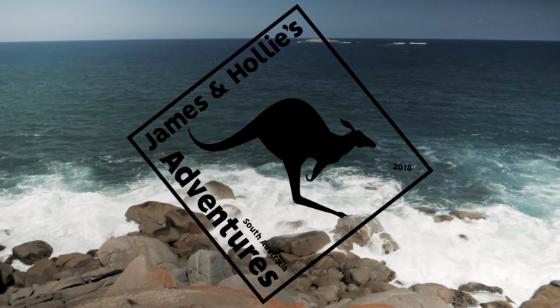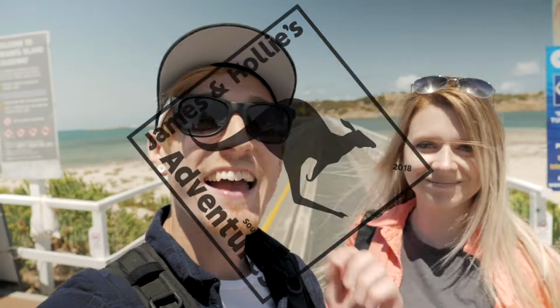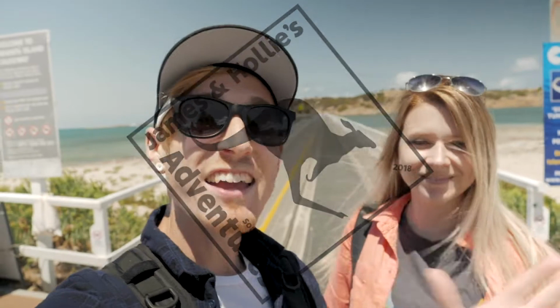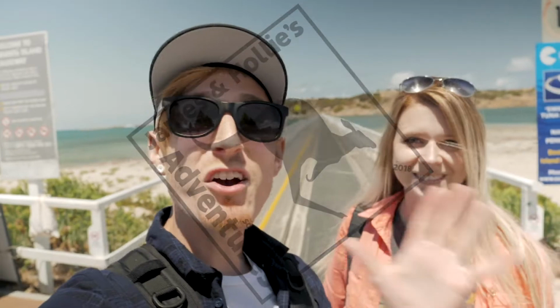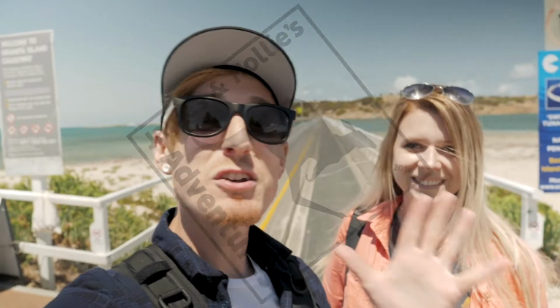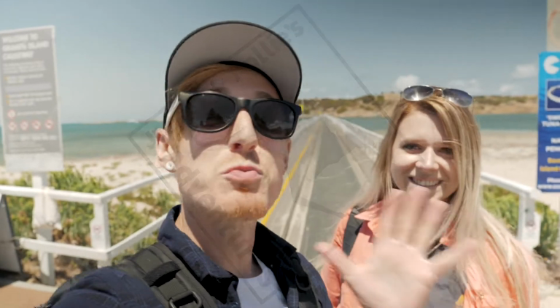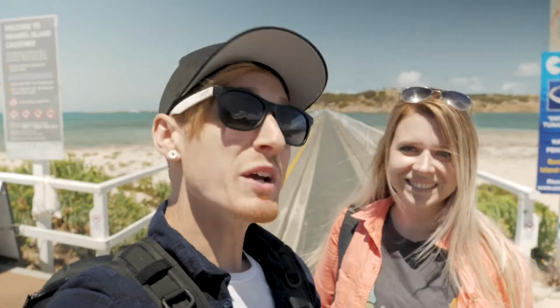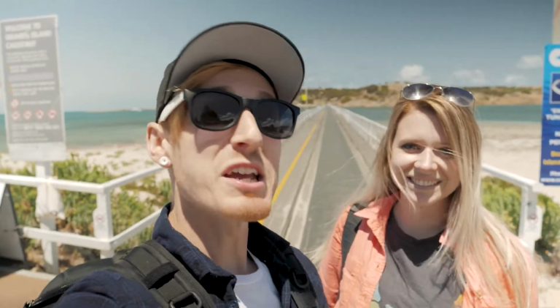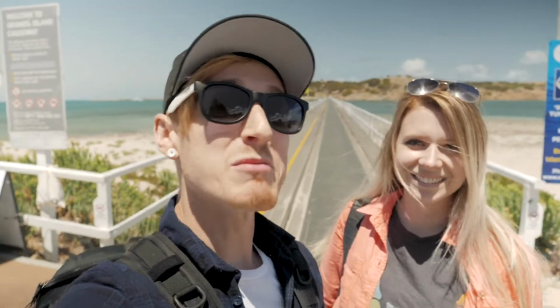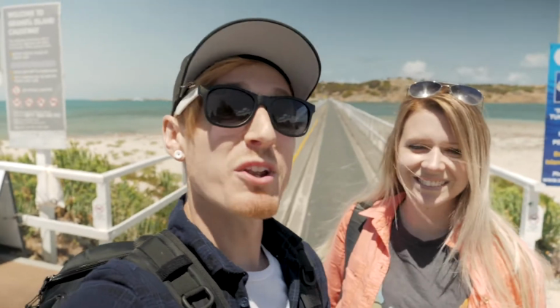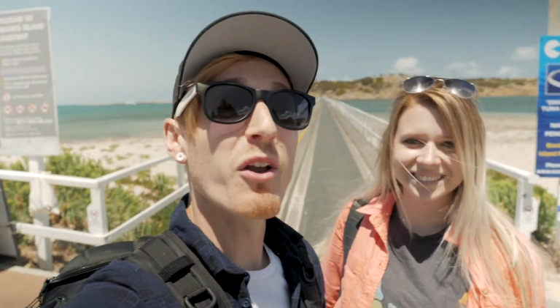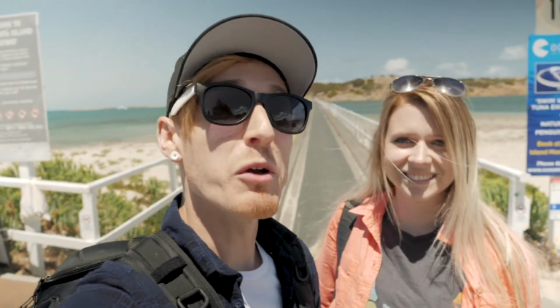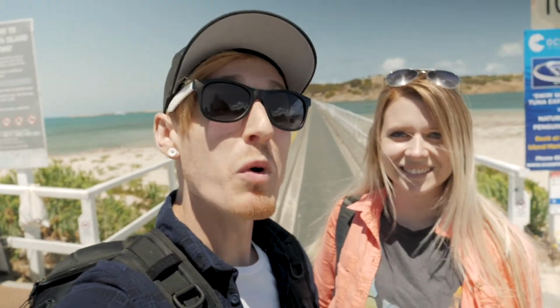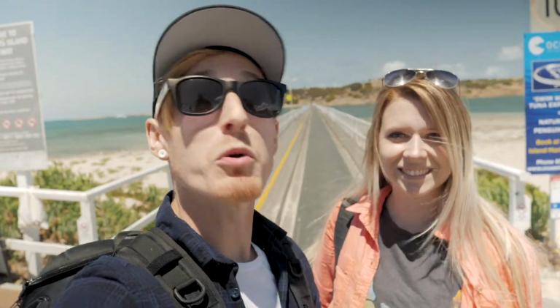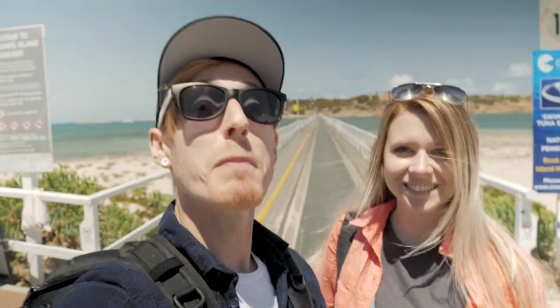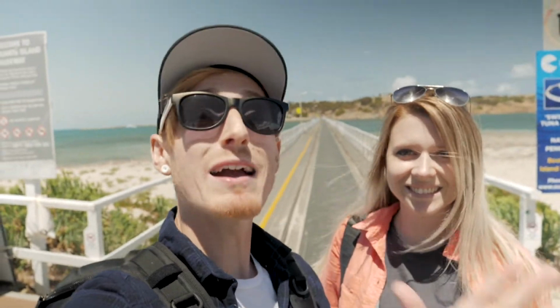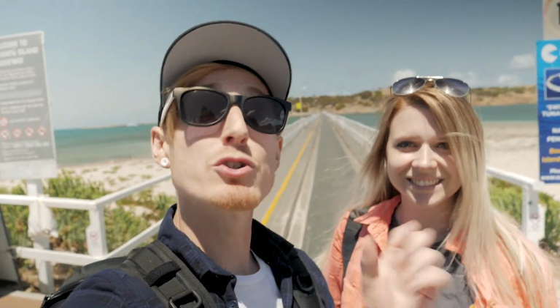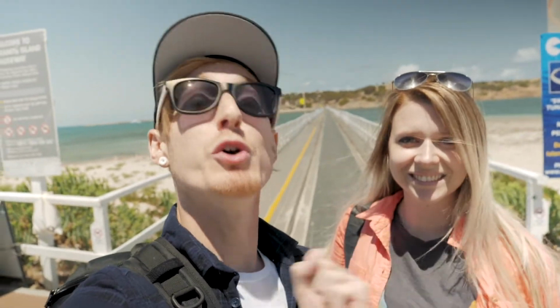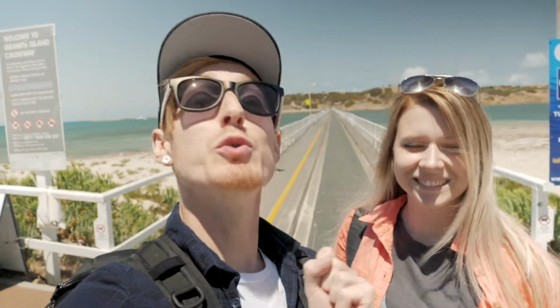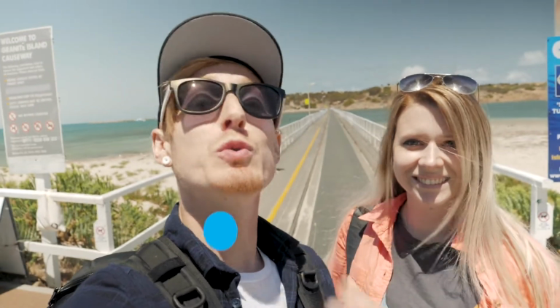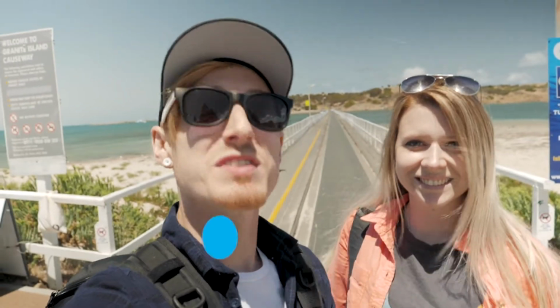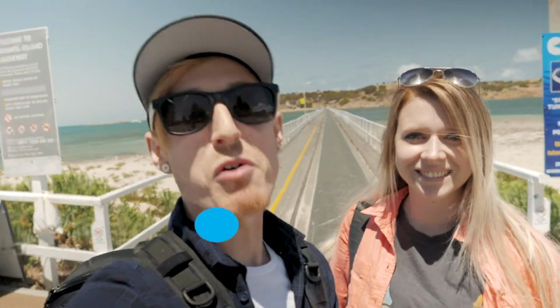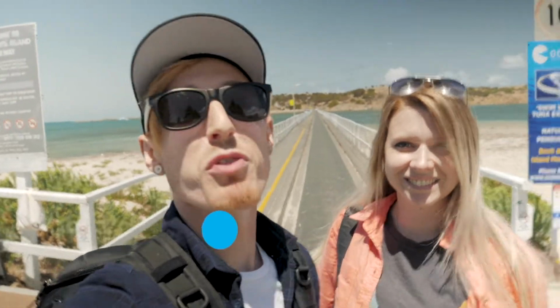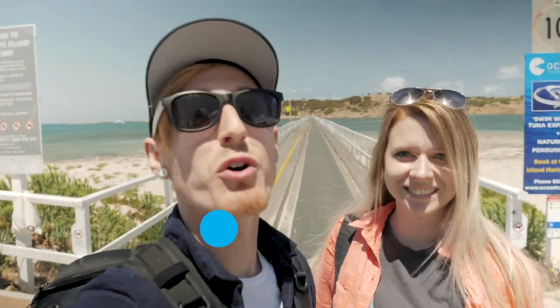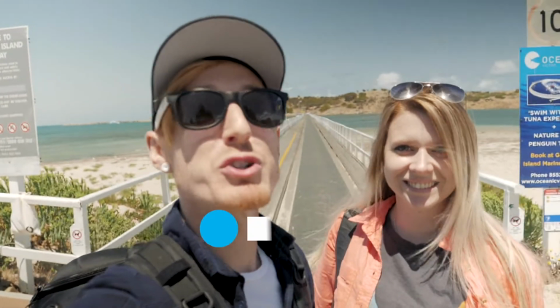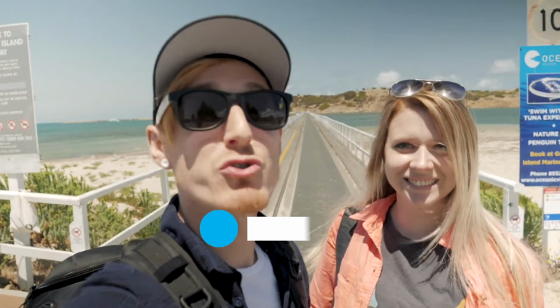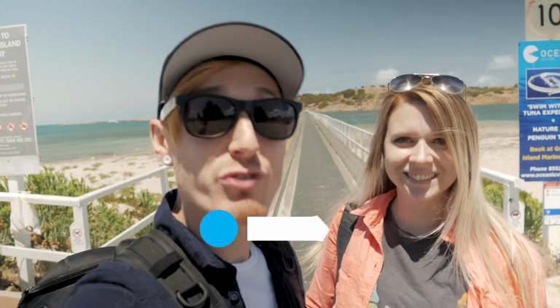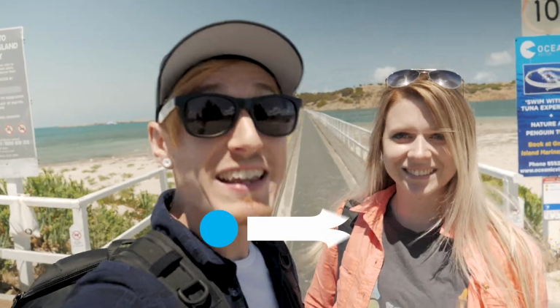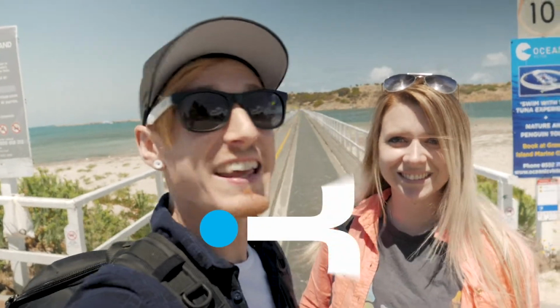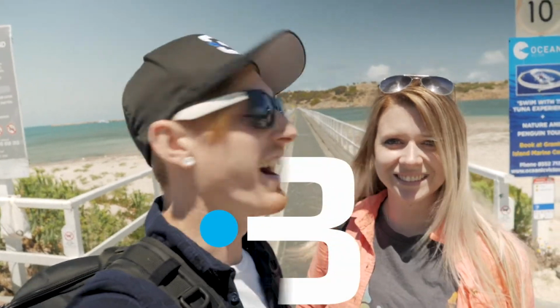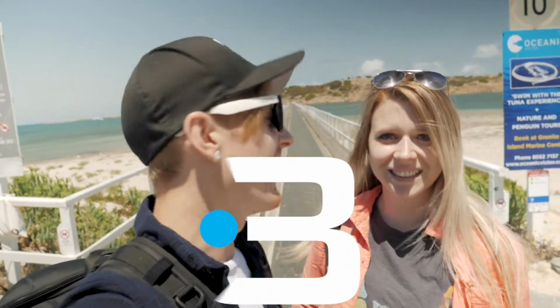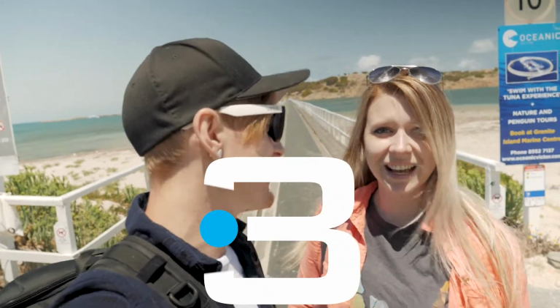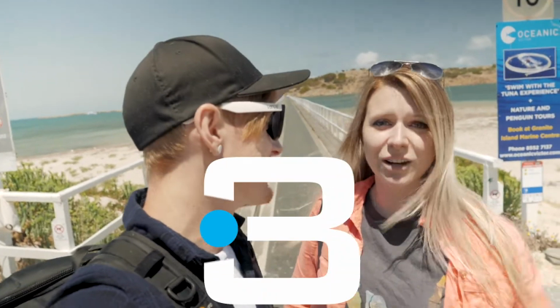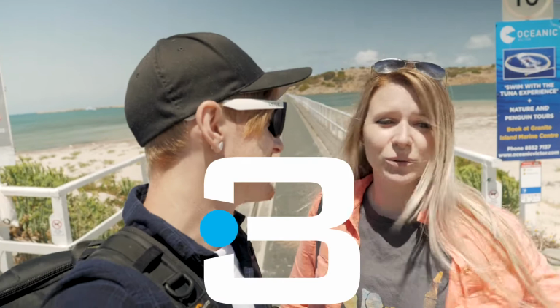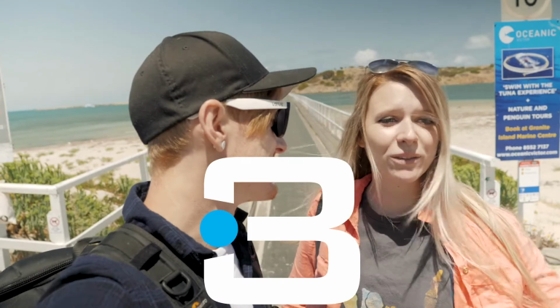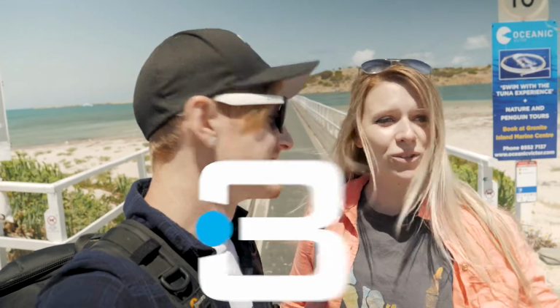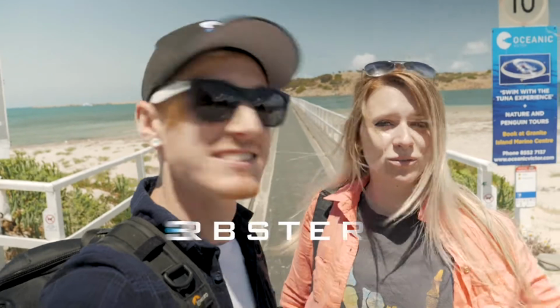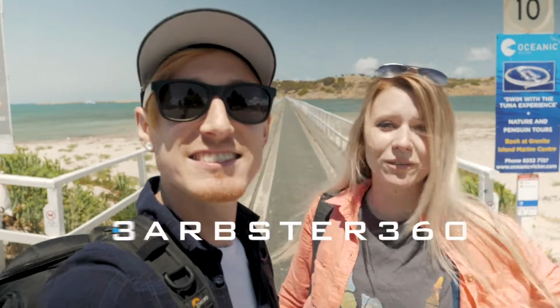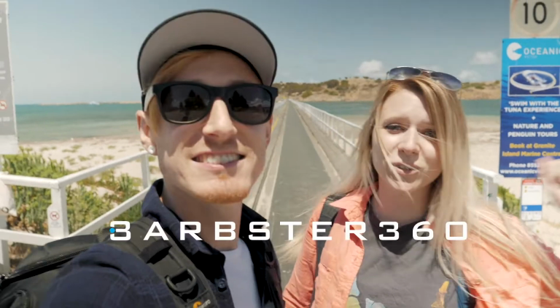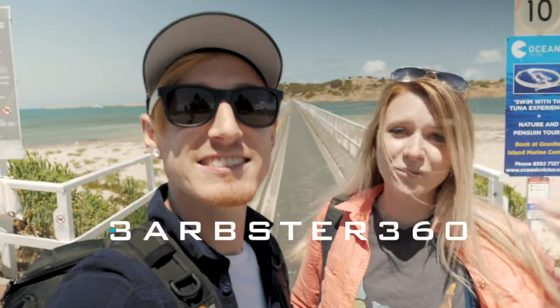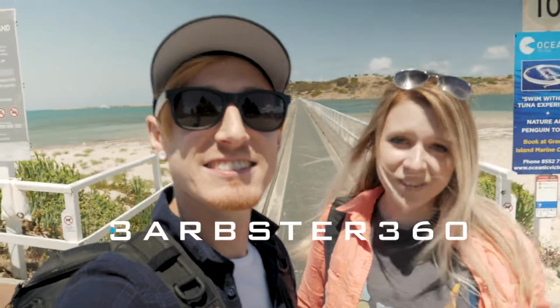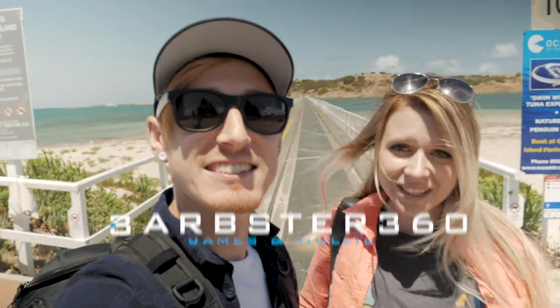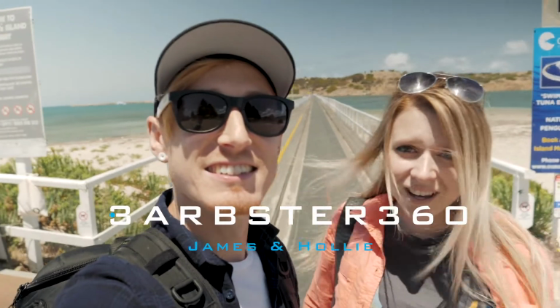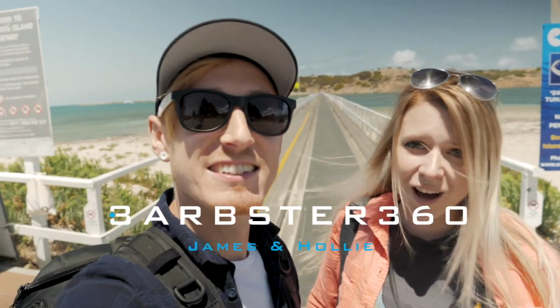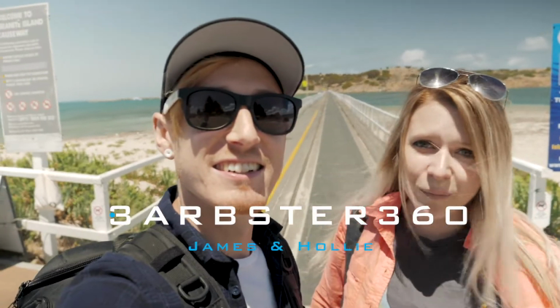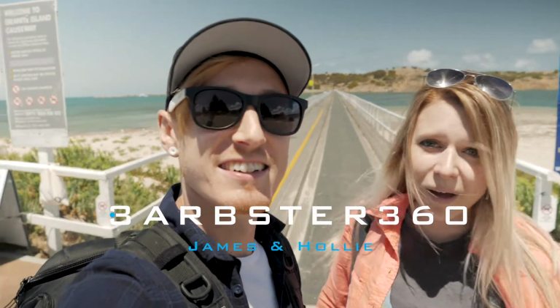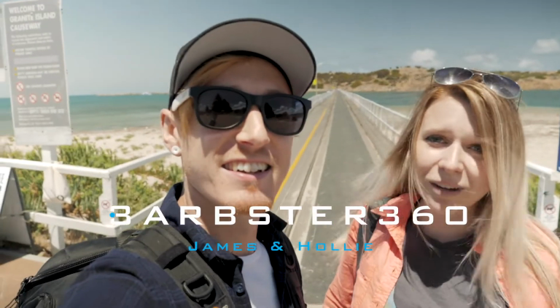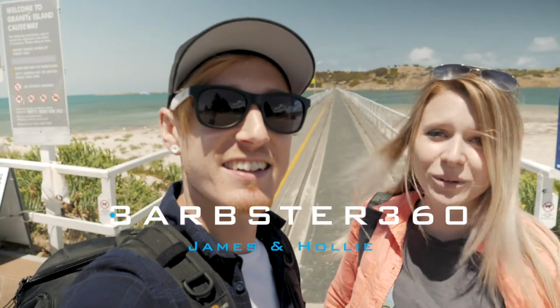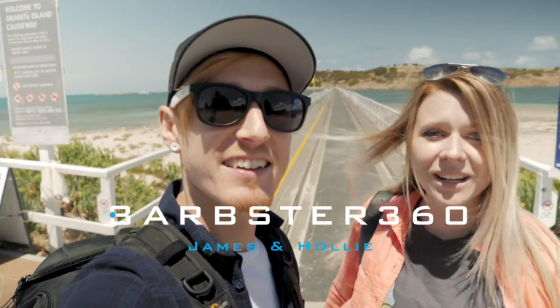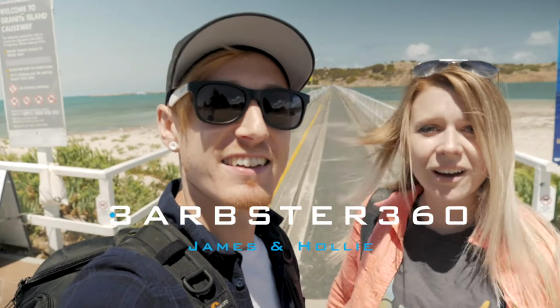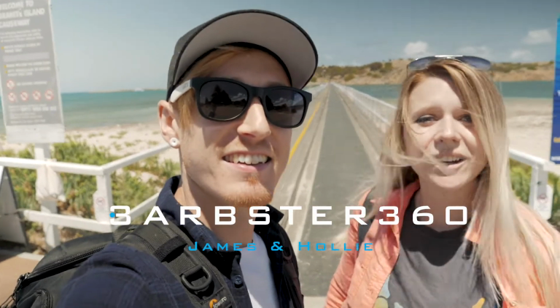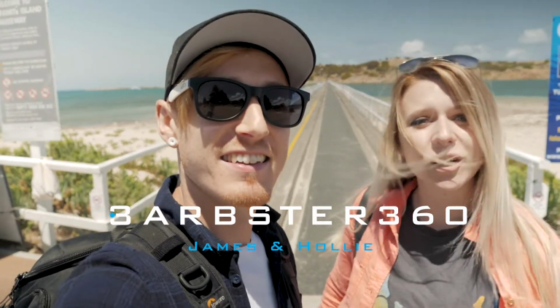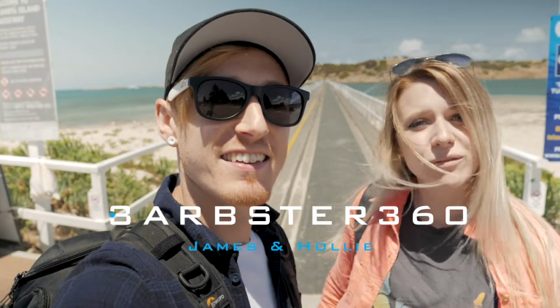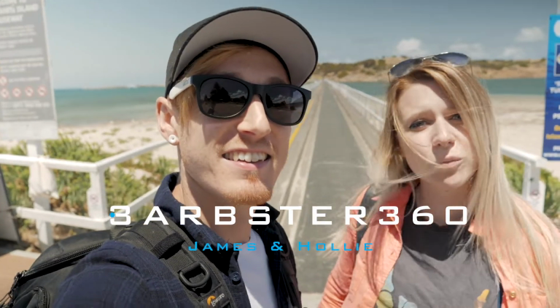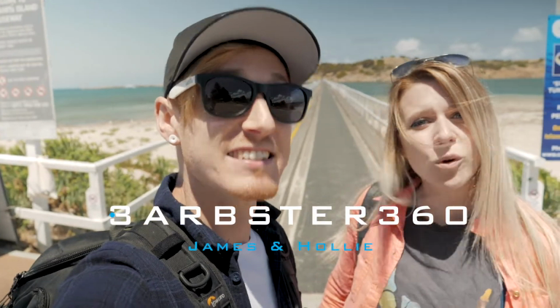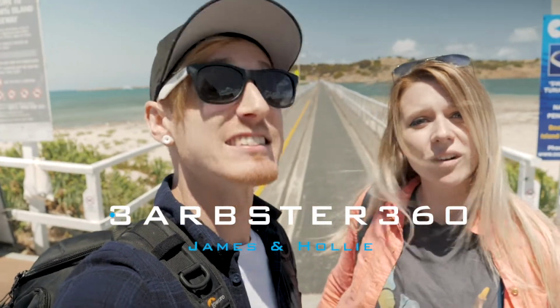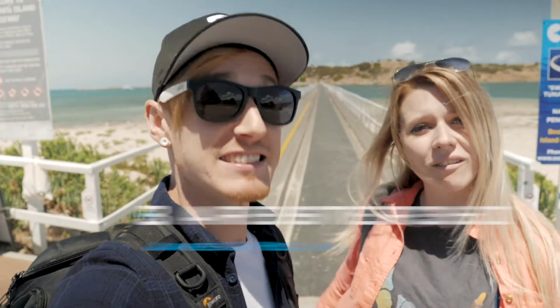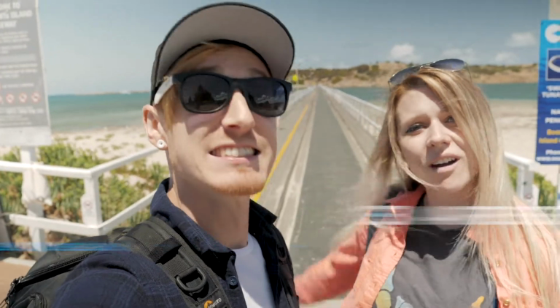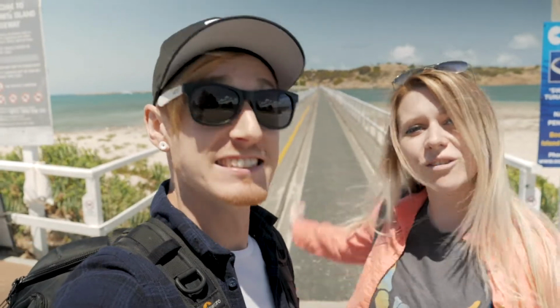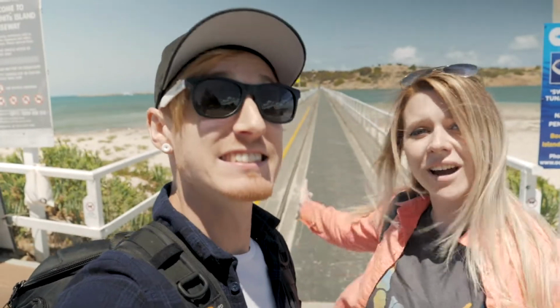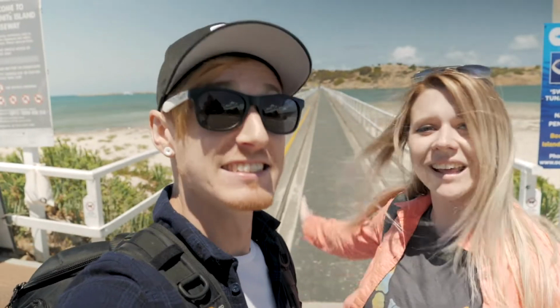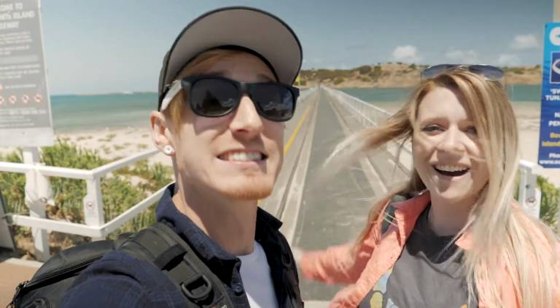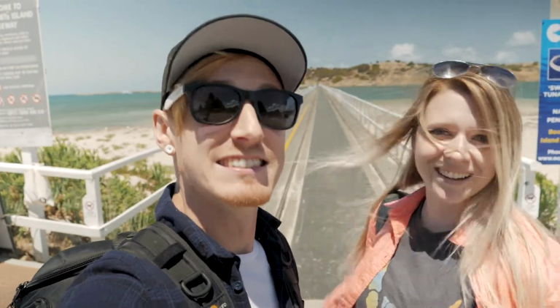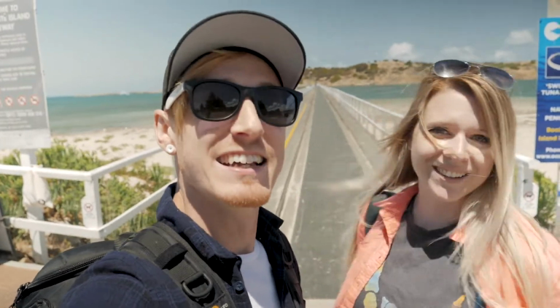Hey guys, we're James and Holly and welcome back to South Australia. We've just driven to Victor Harbor and we're now going to go for a walk around Granite Island.